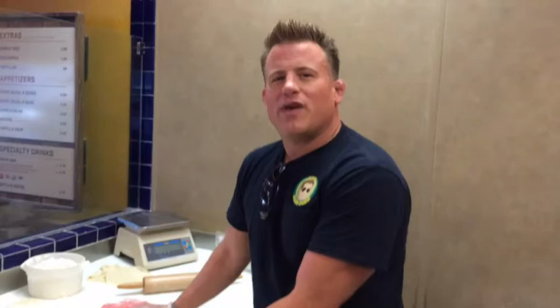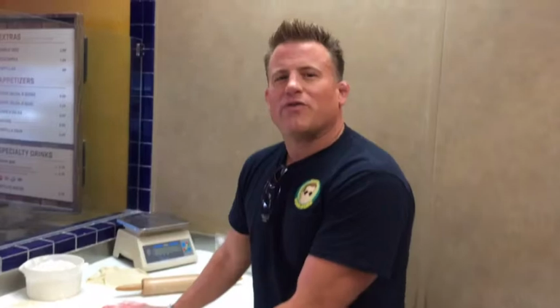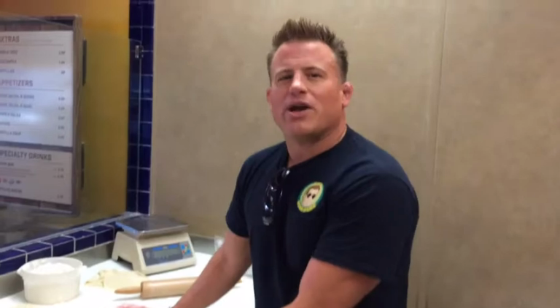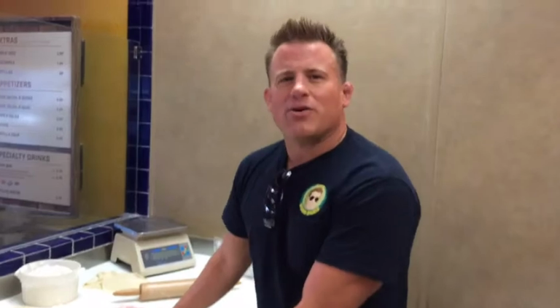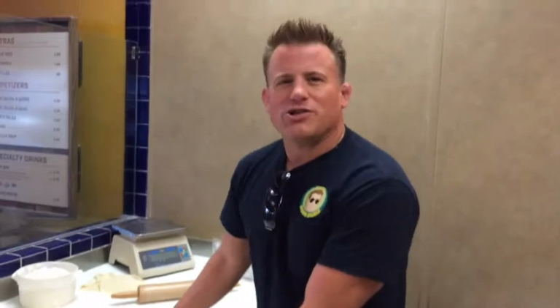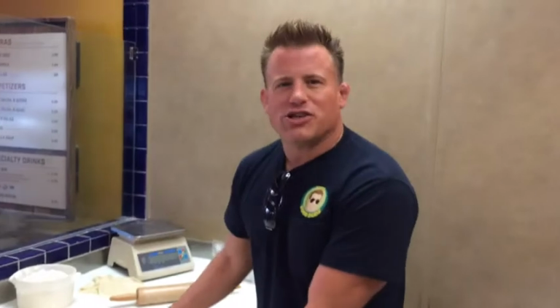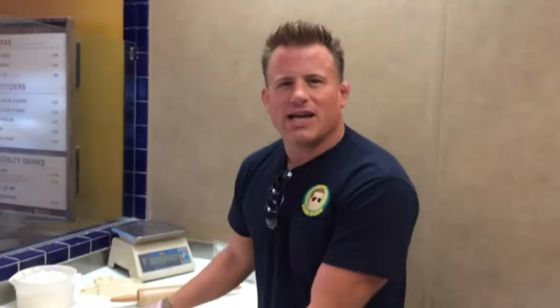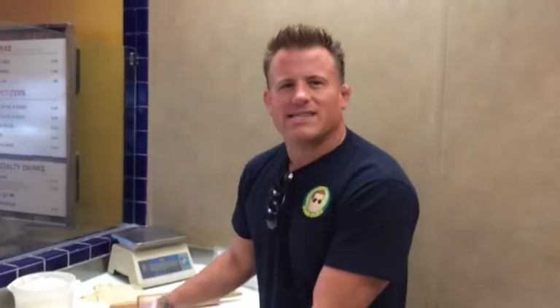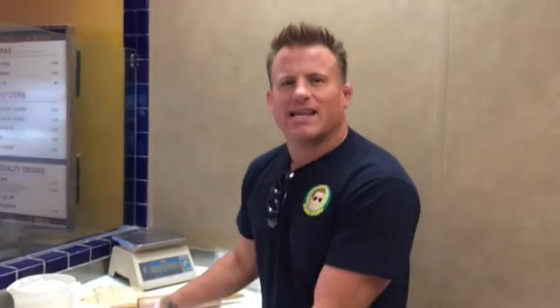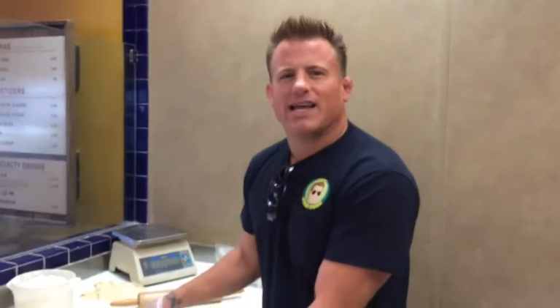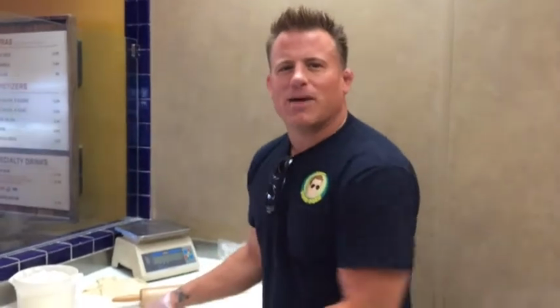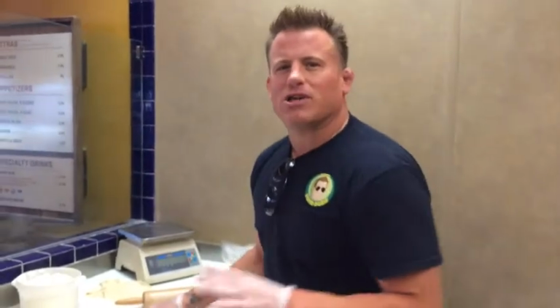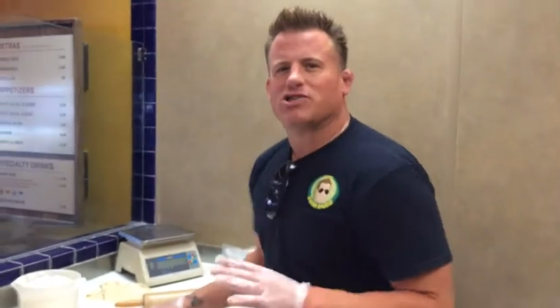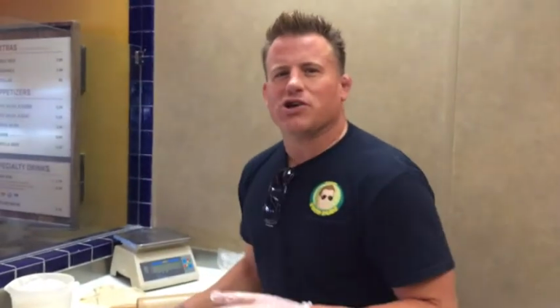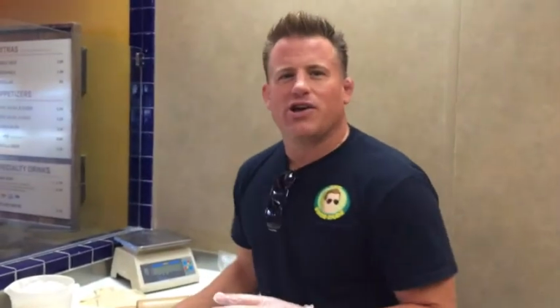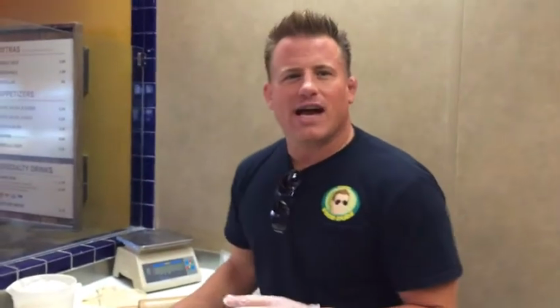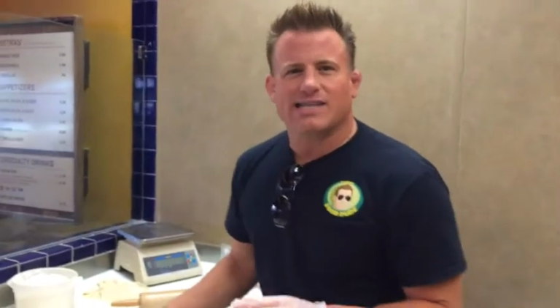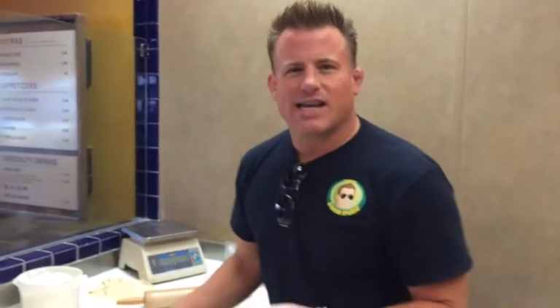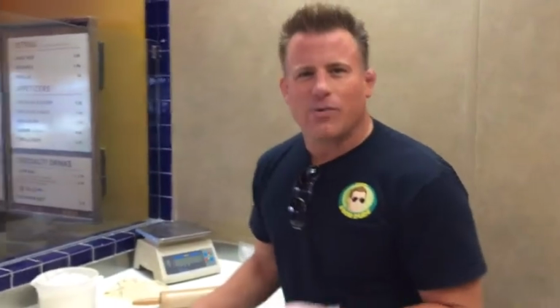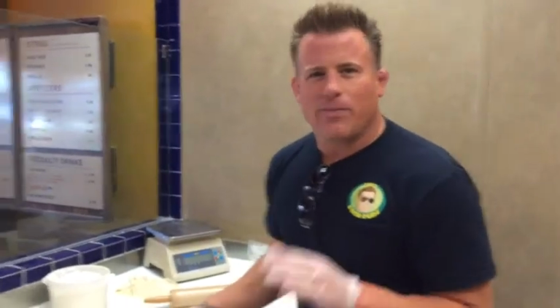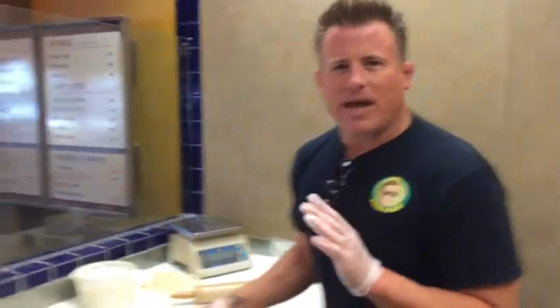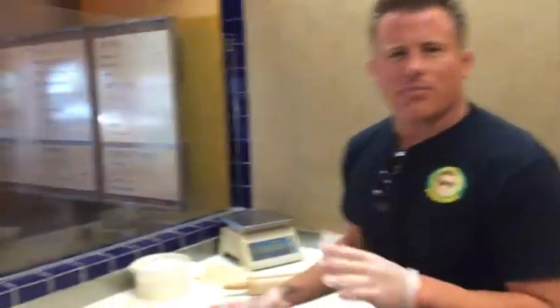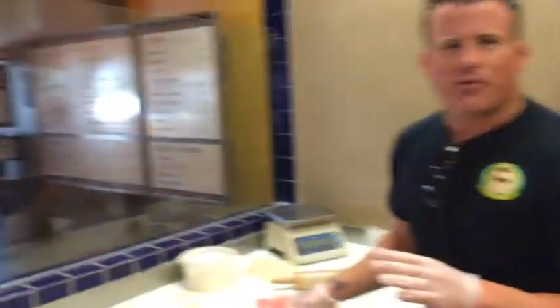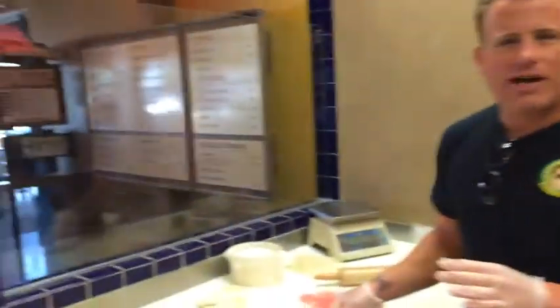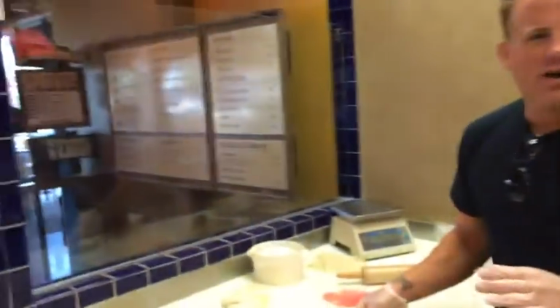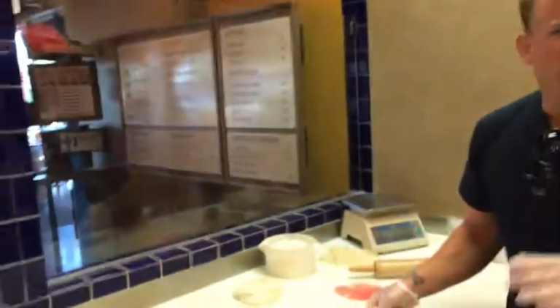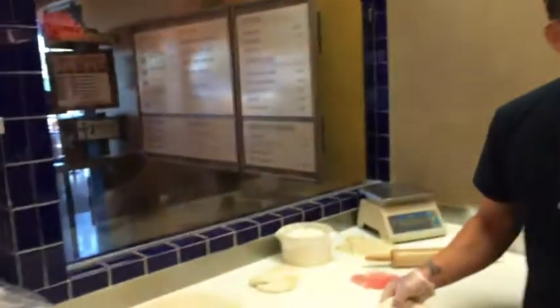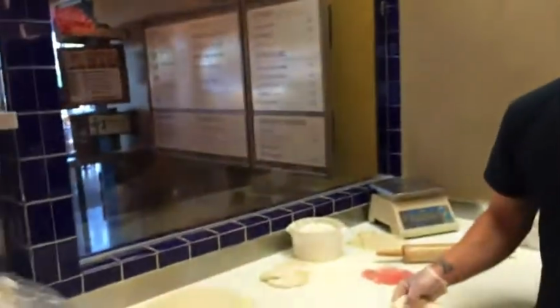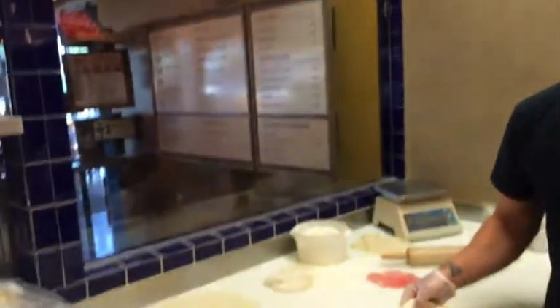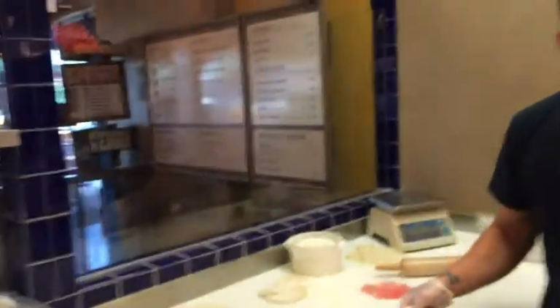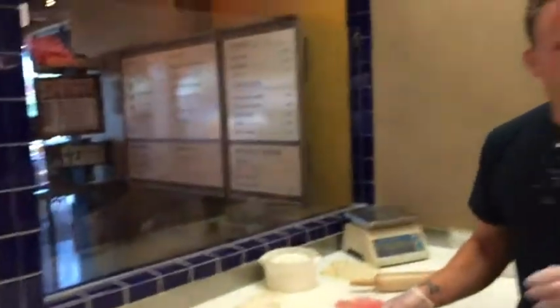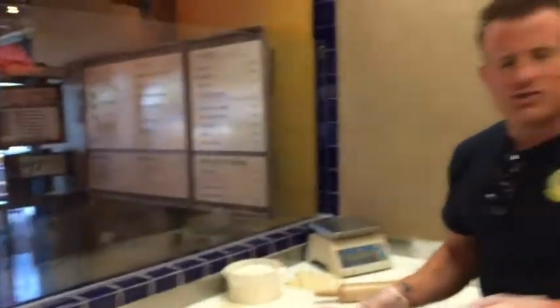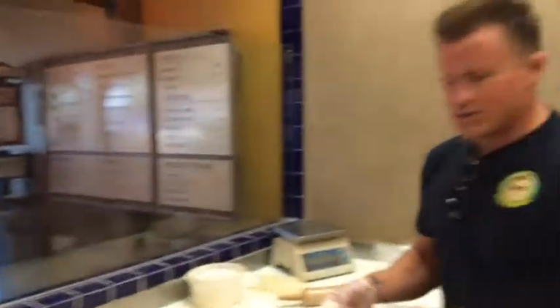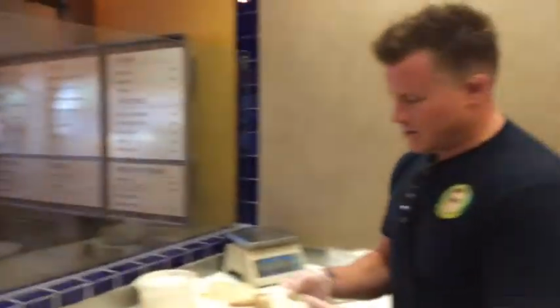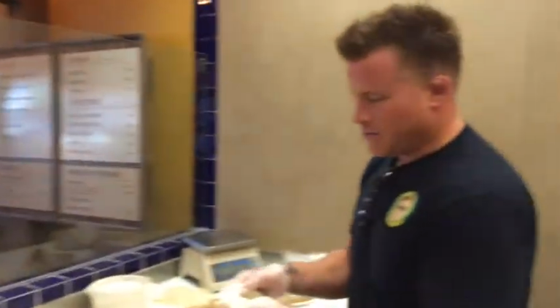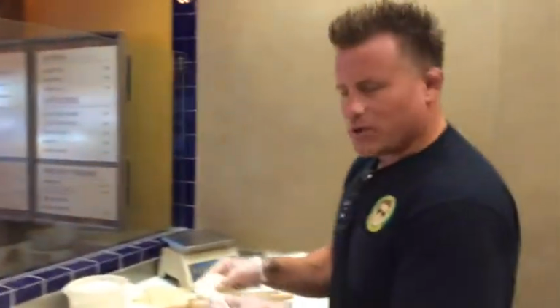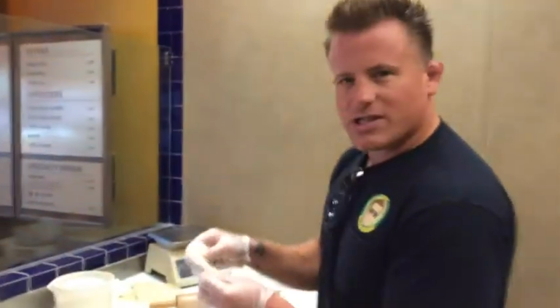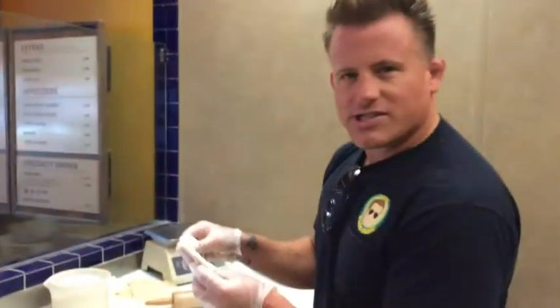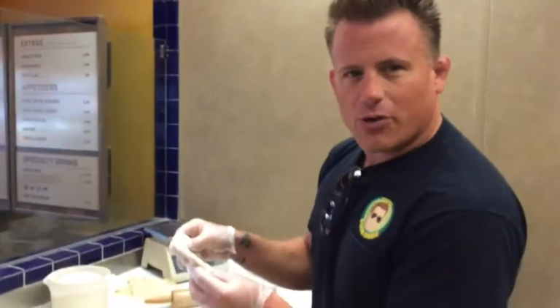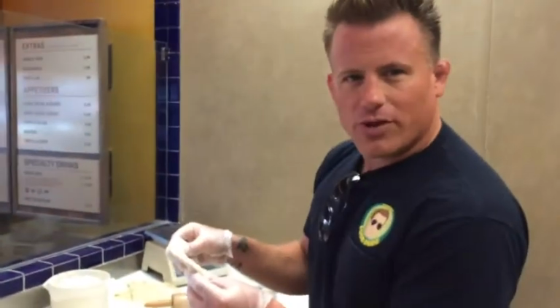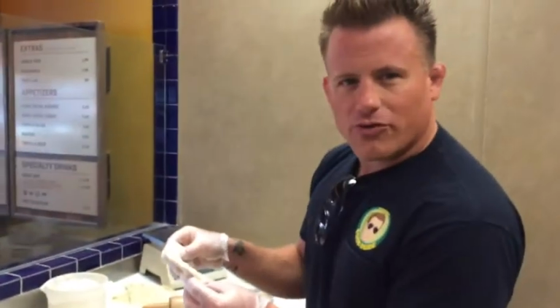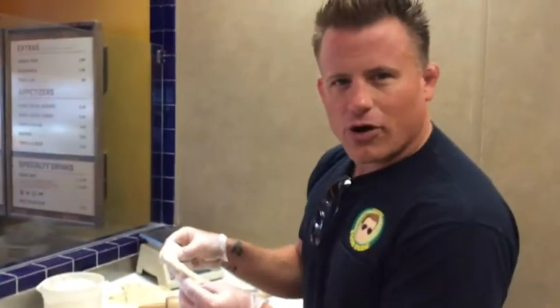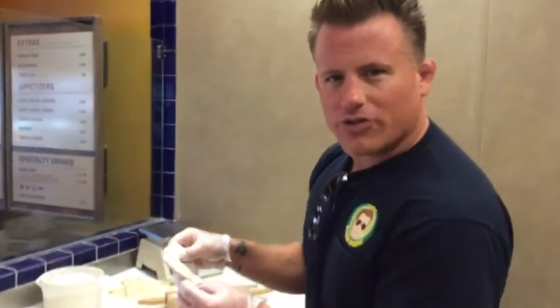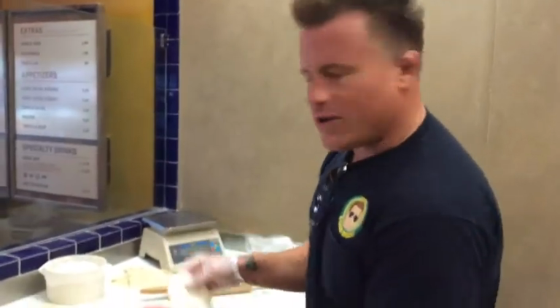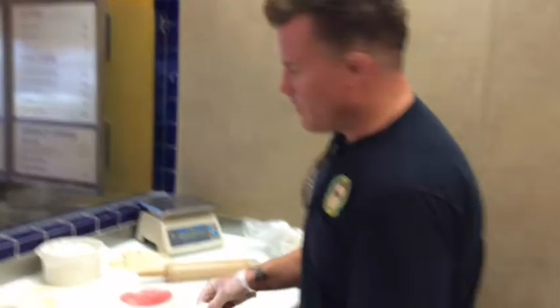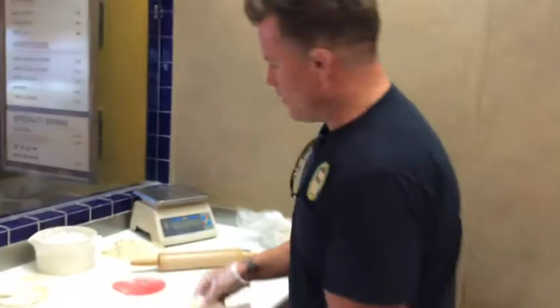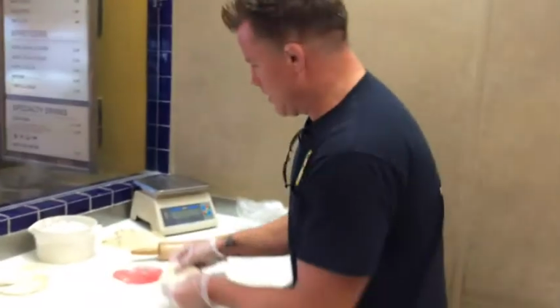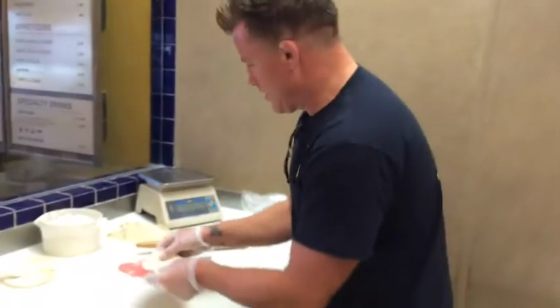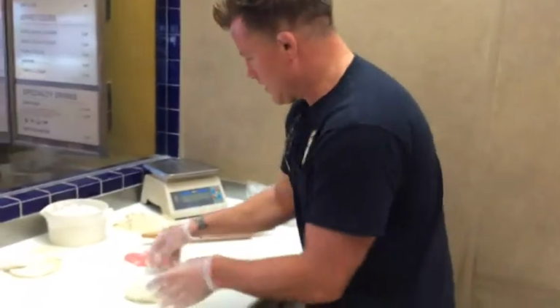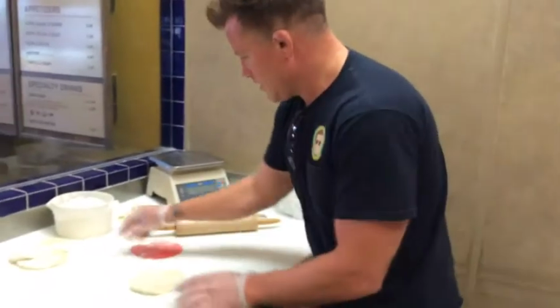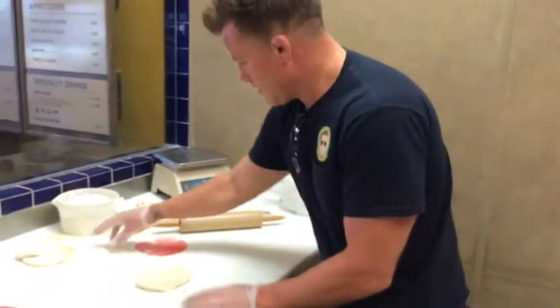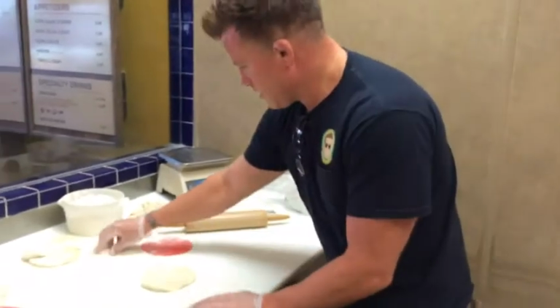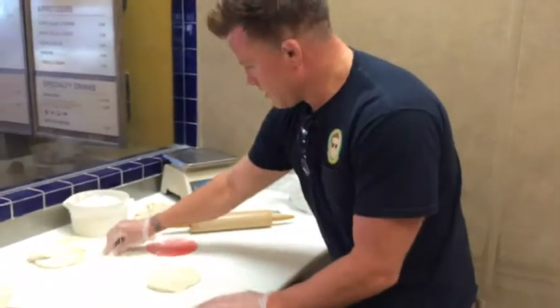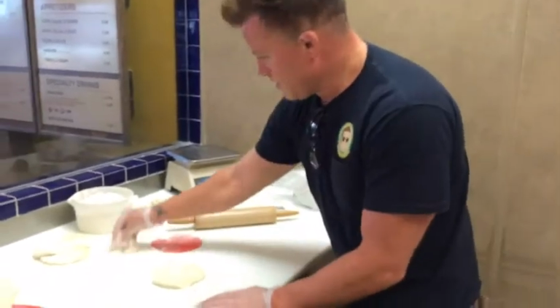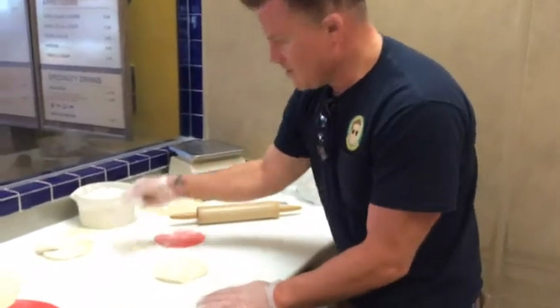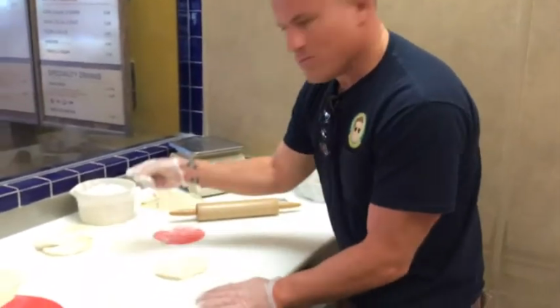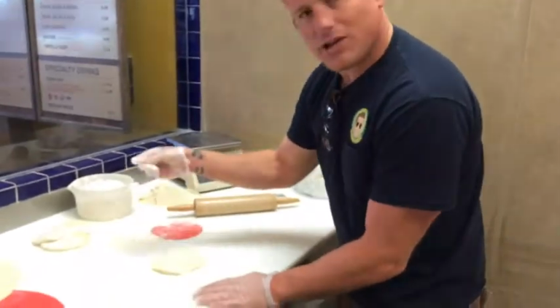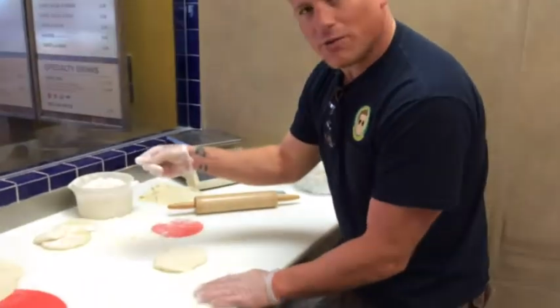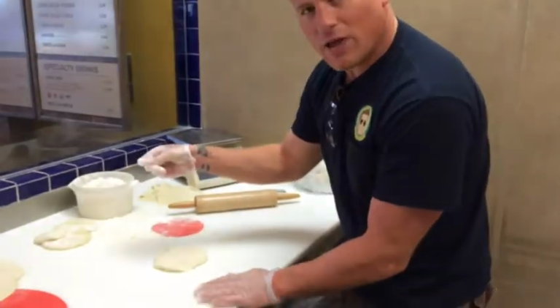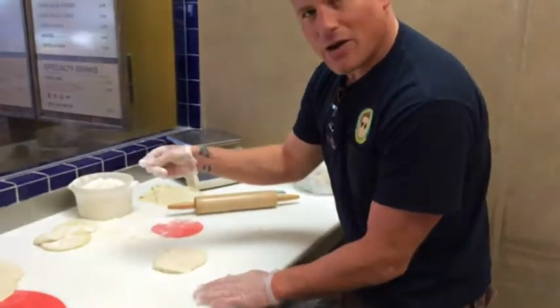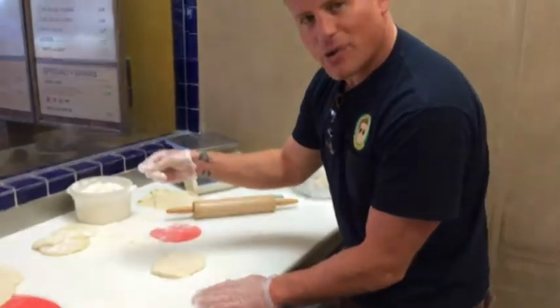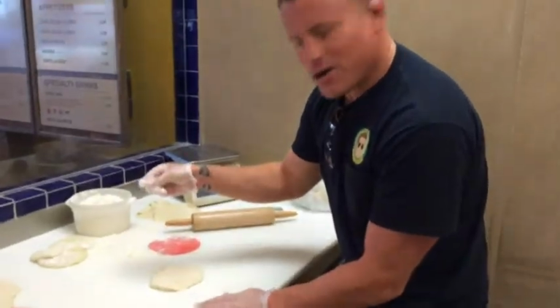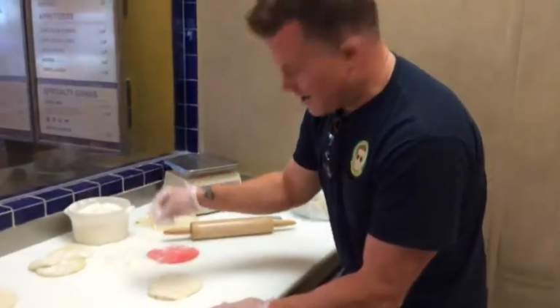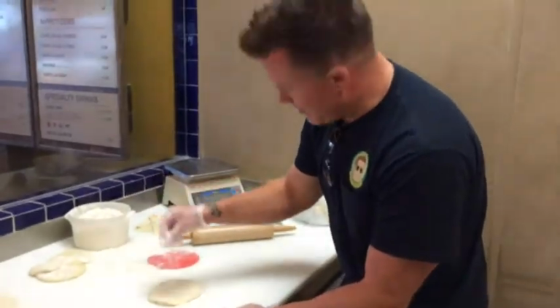Hey Rio and Chantilly, I'm going to show you guys how we make a burrito from scratch. We're going to start with a raw dough — a little flour on it.